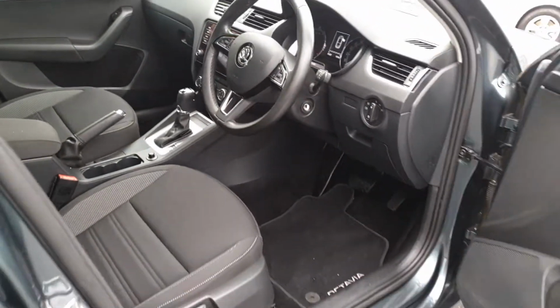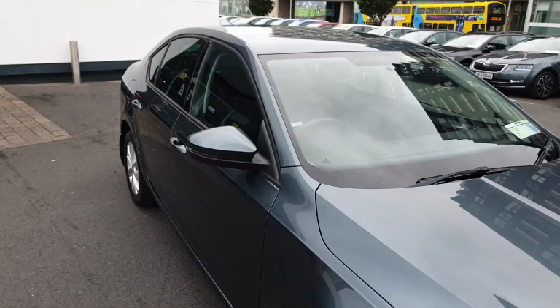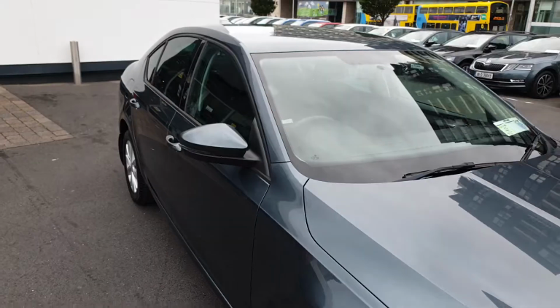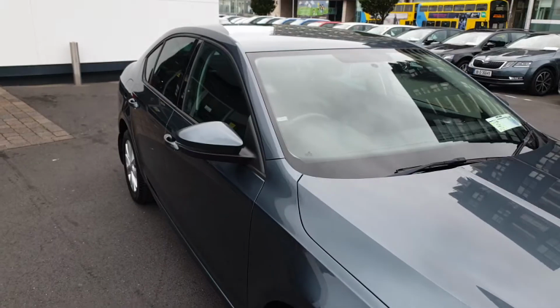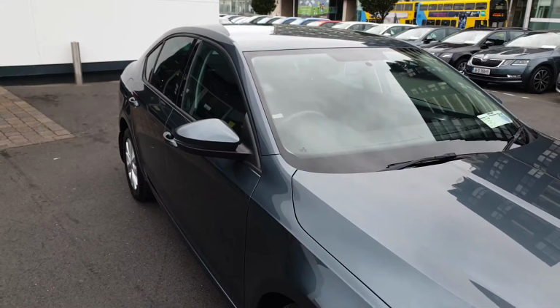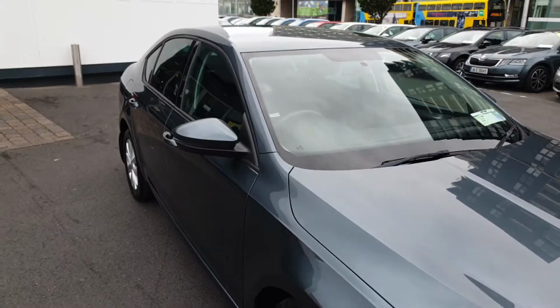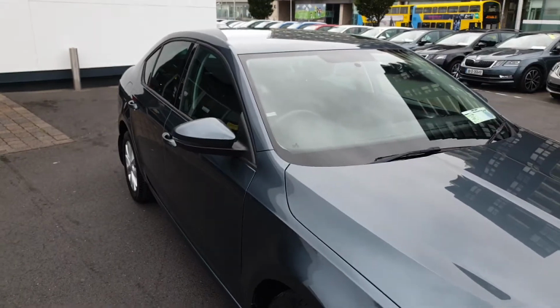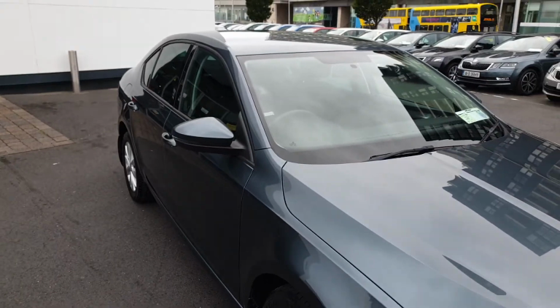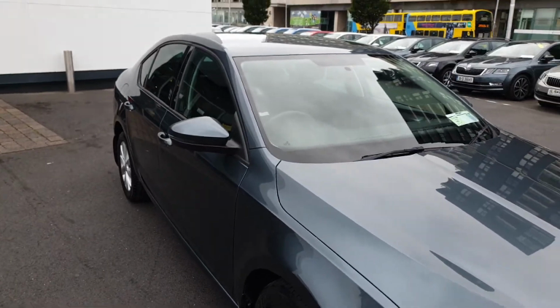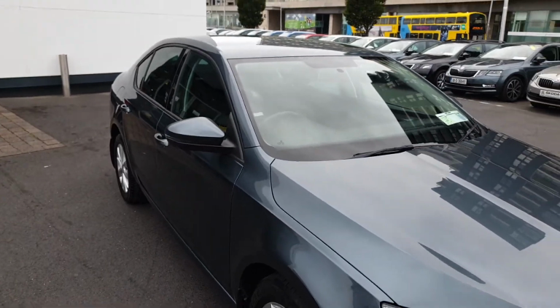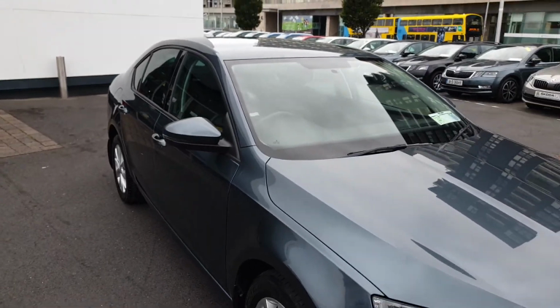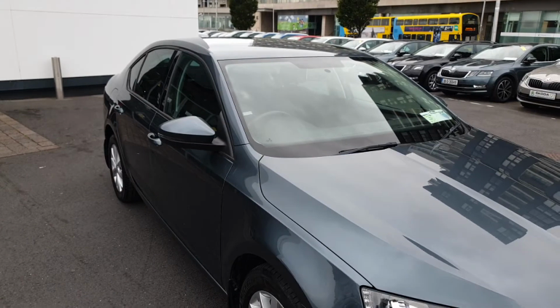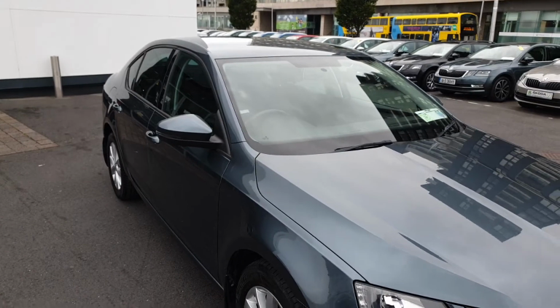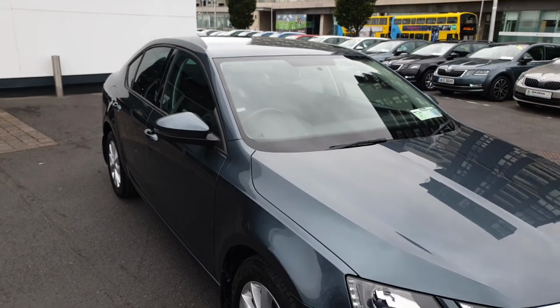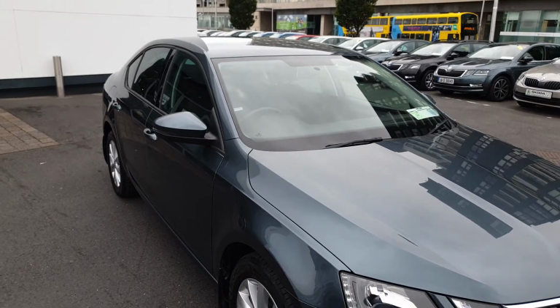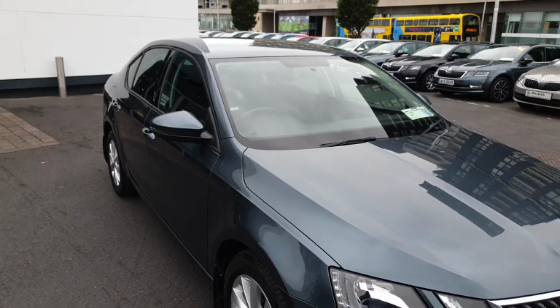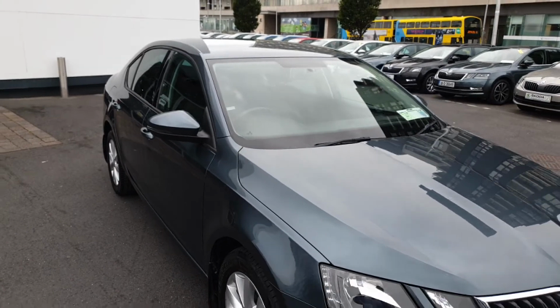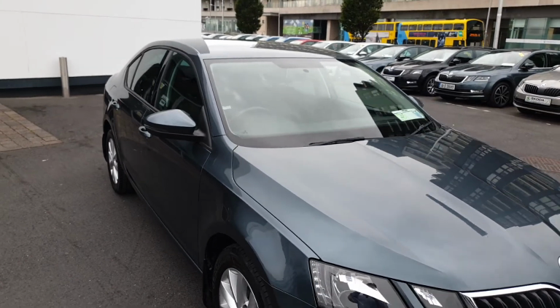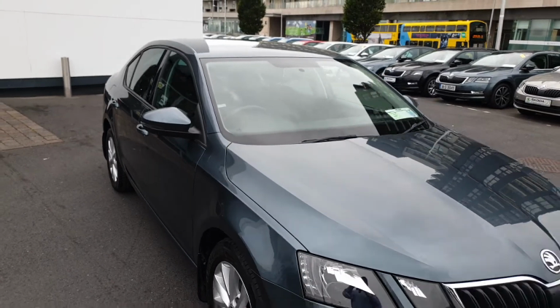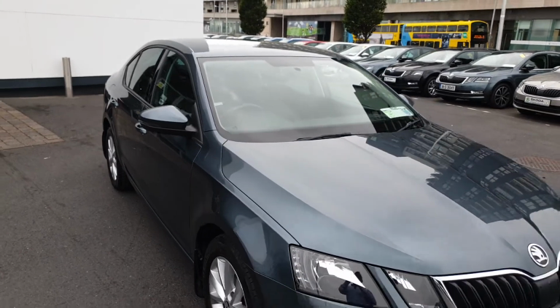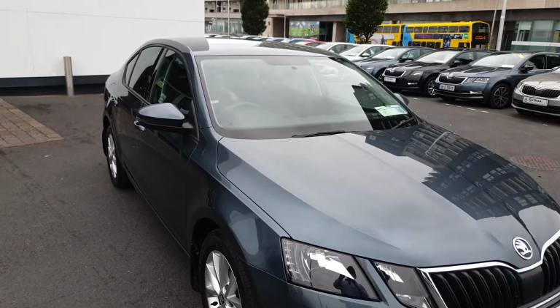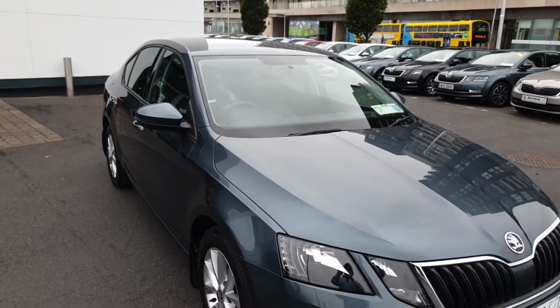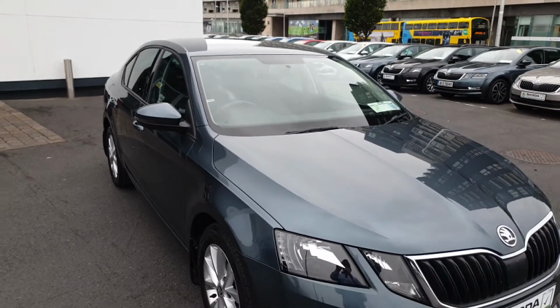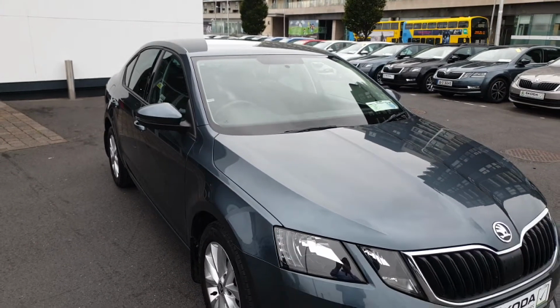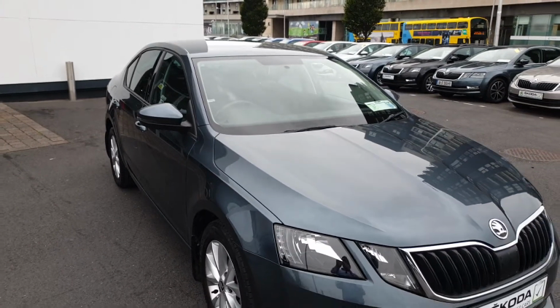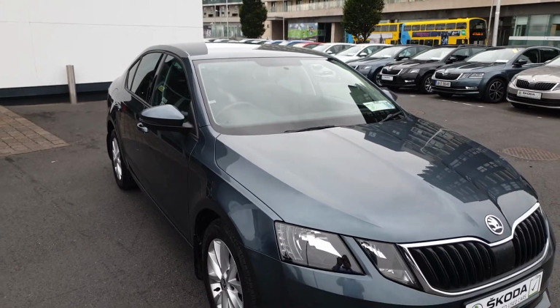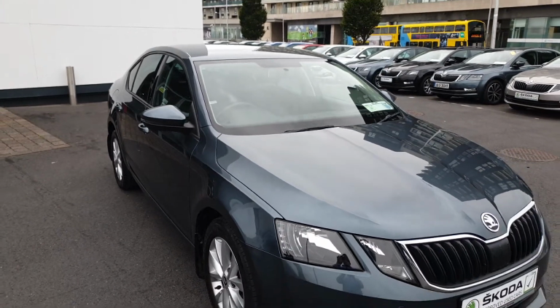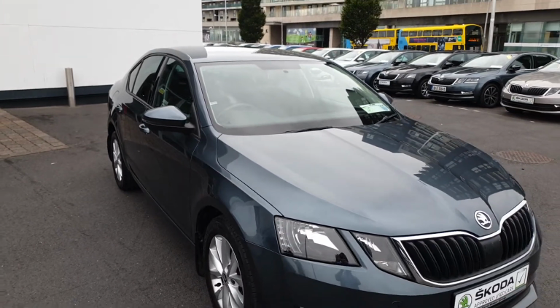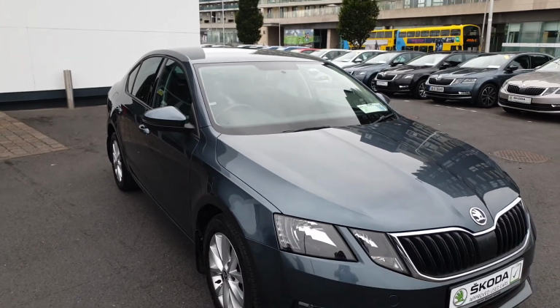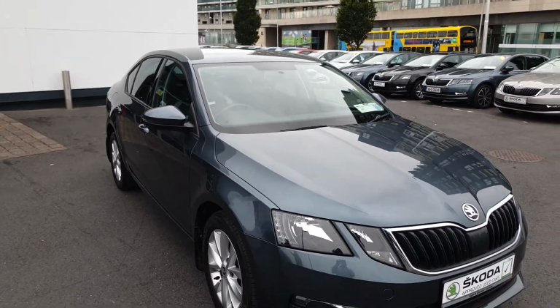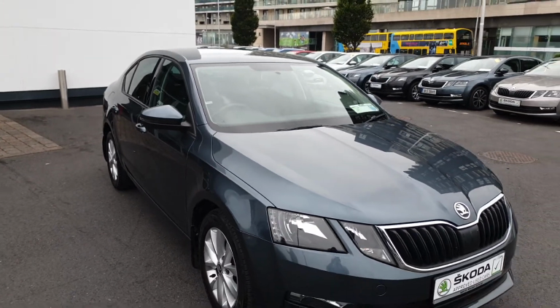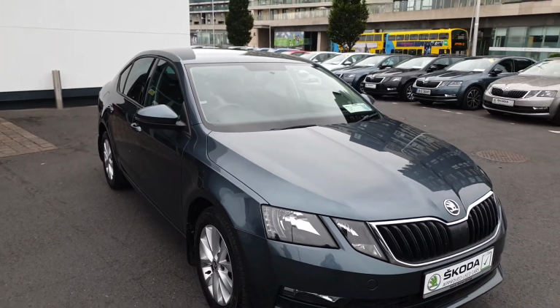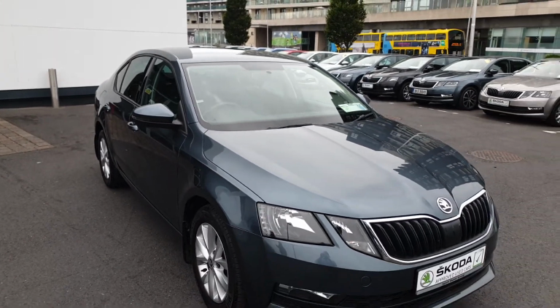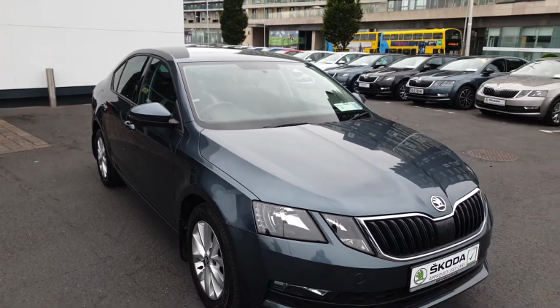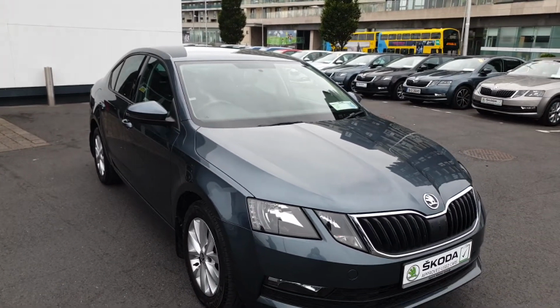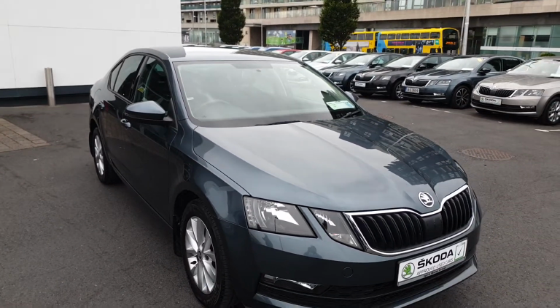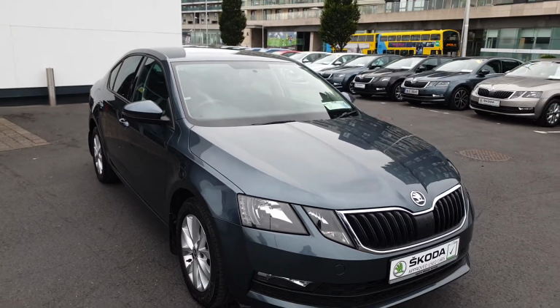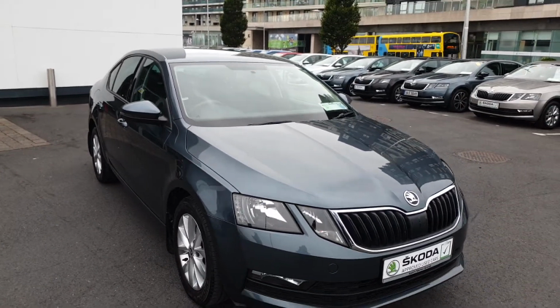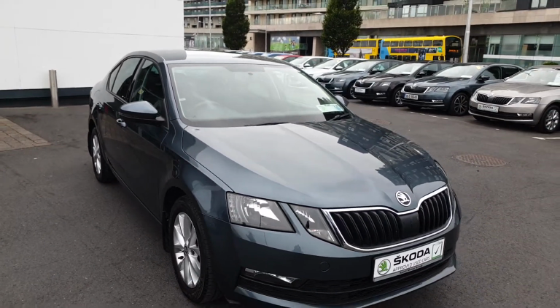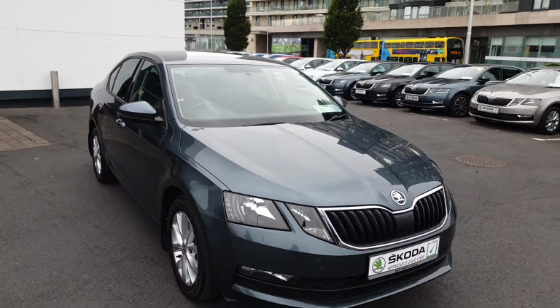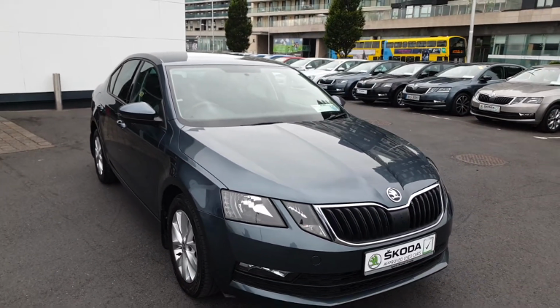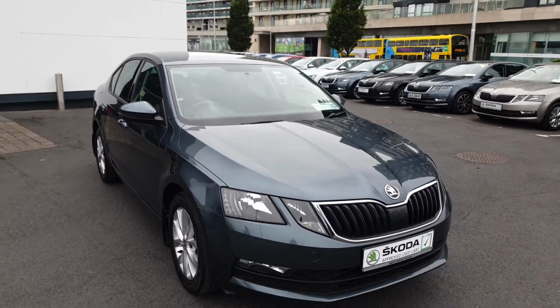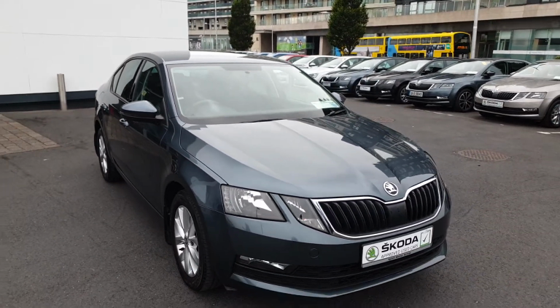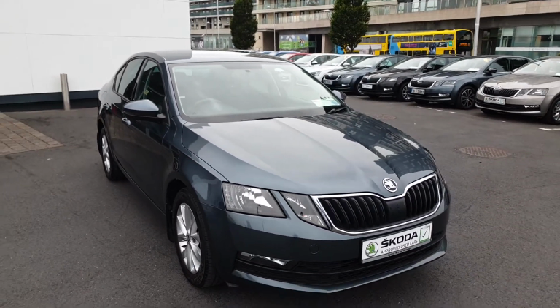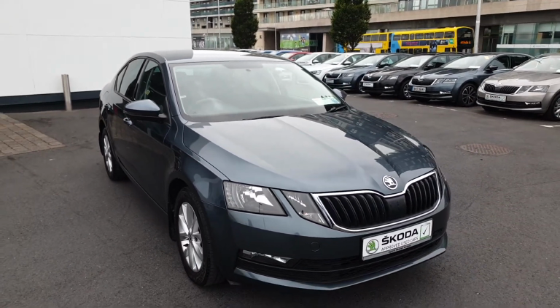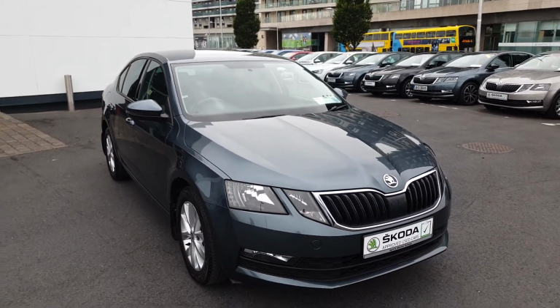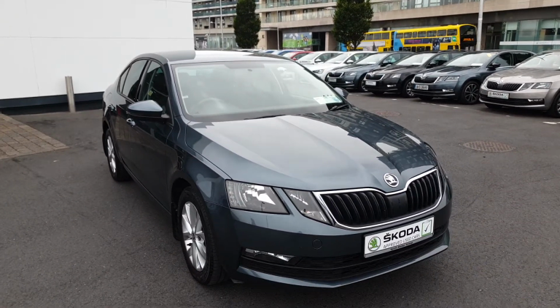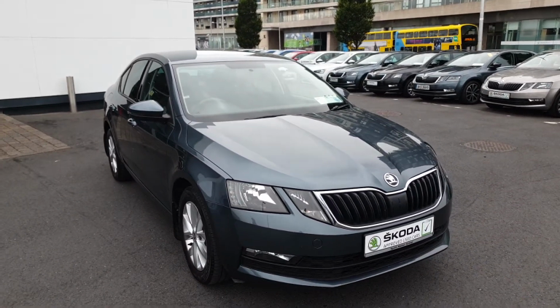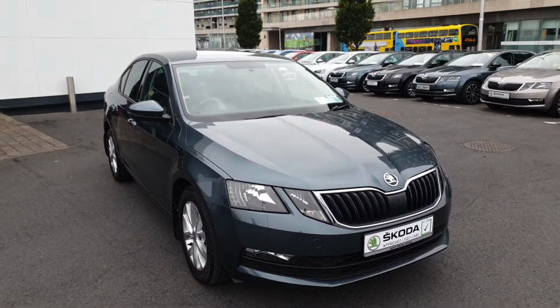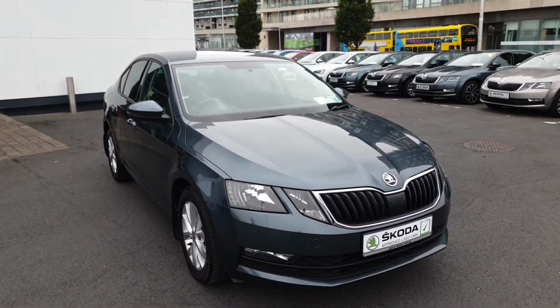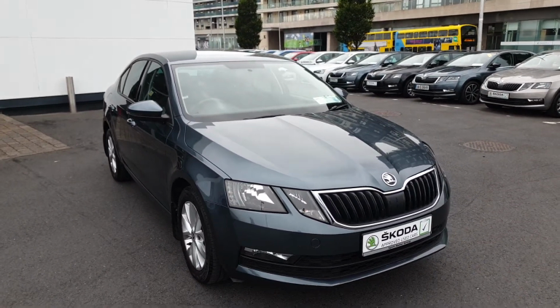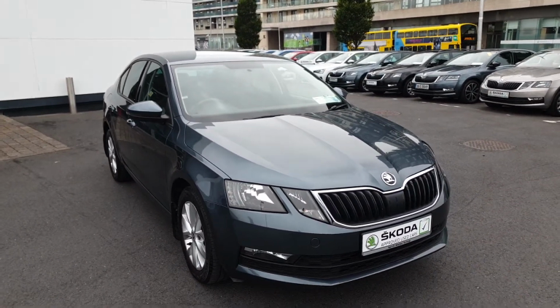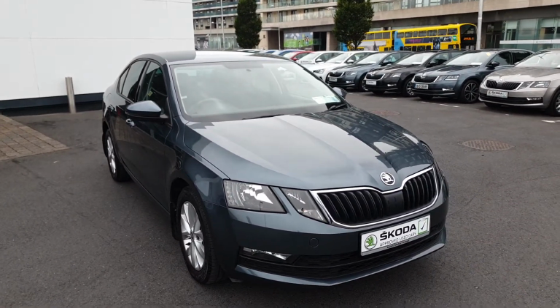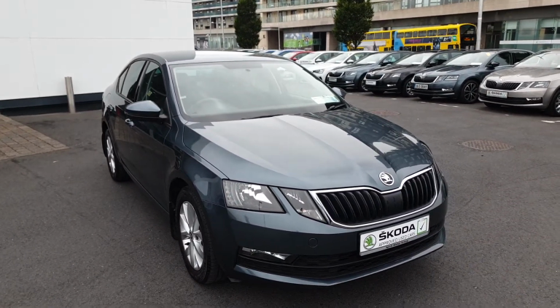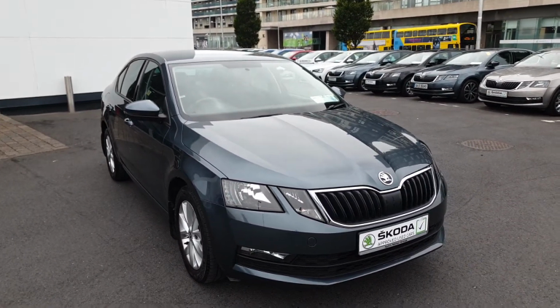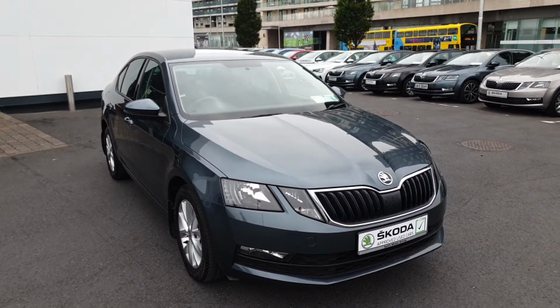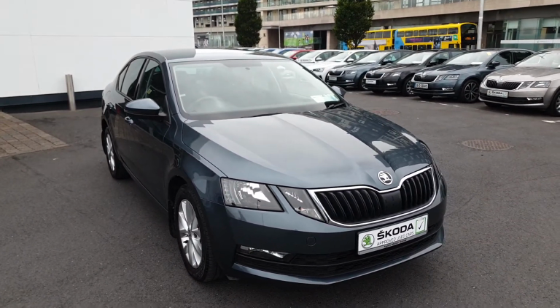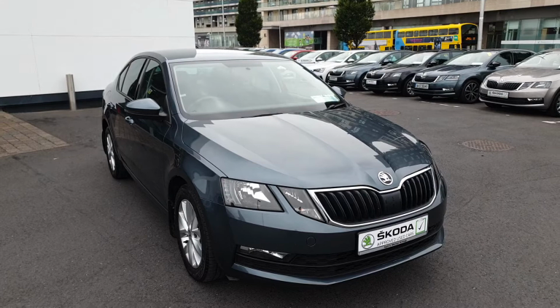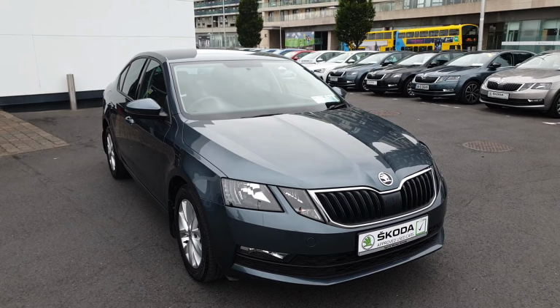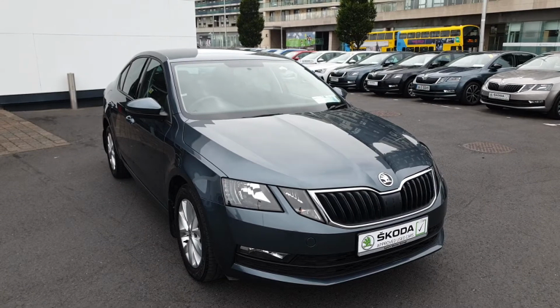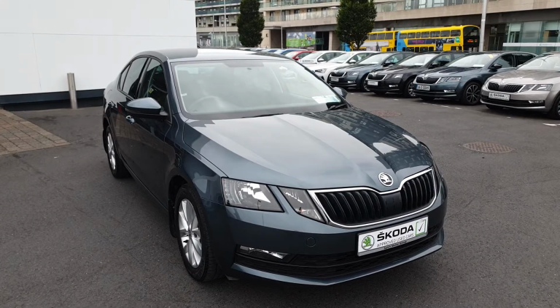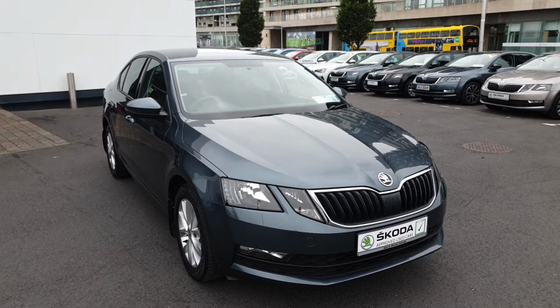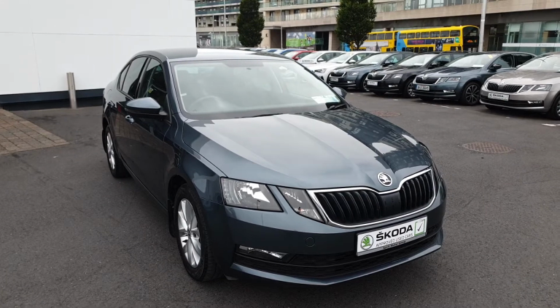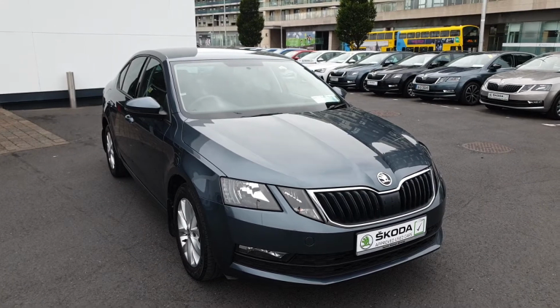For more questions on this car, or to book a test drive or get a finance quote, give us a call today on 01-216-3666.